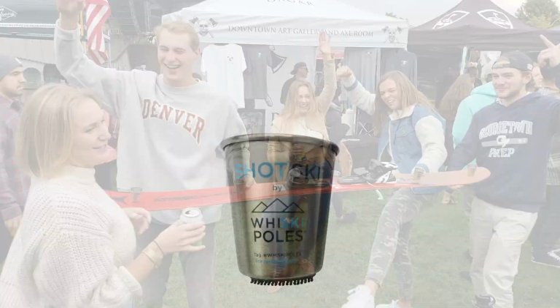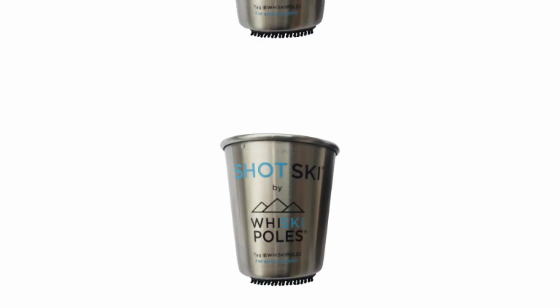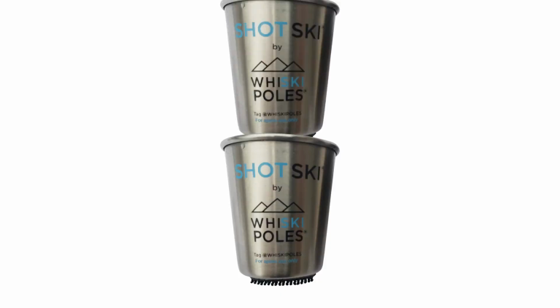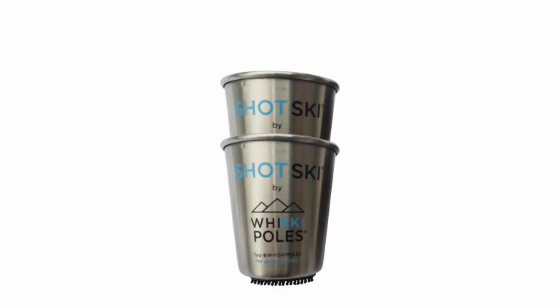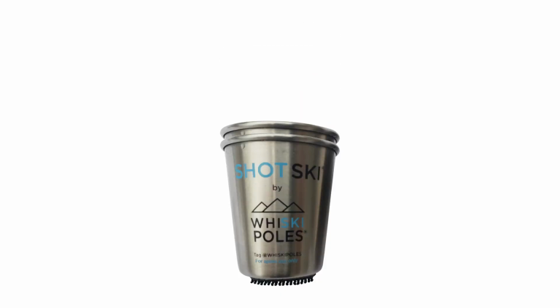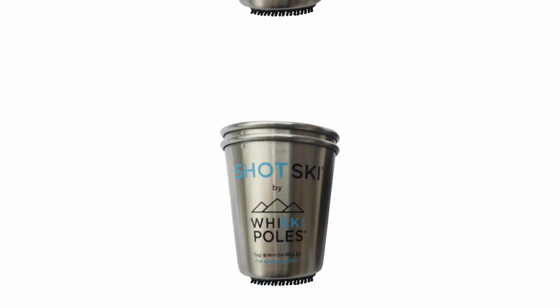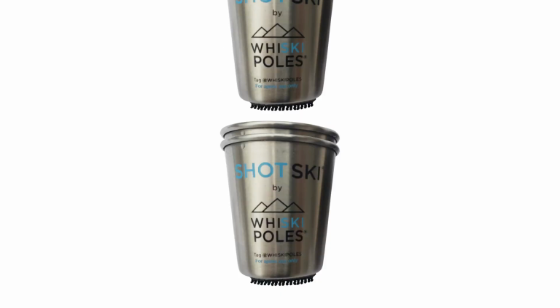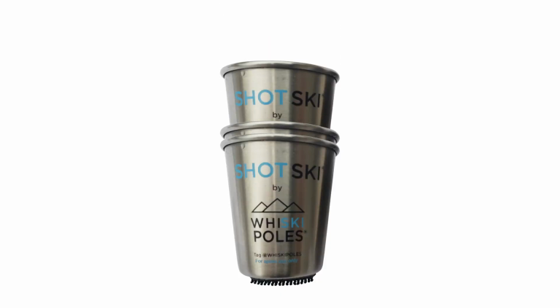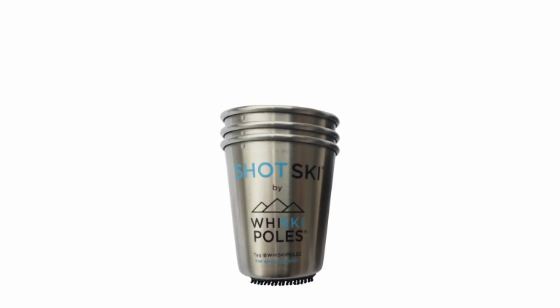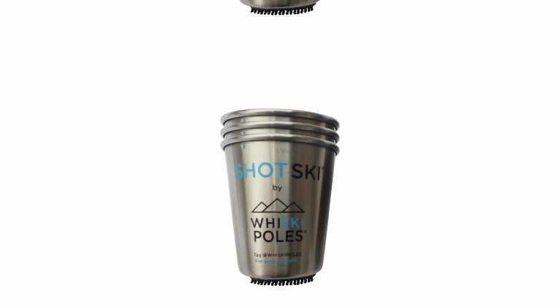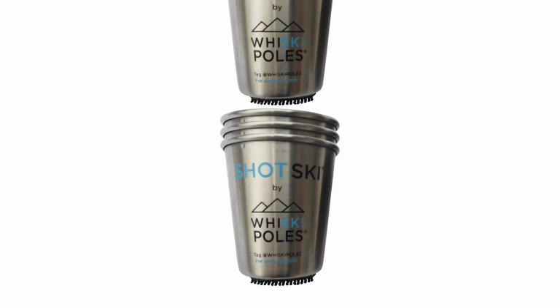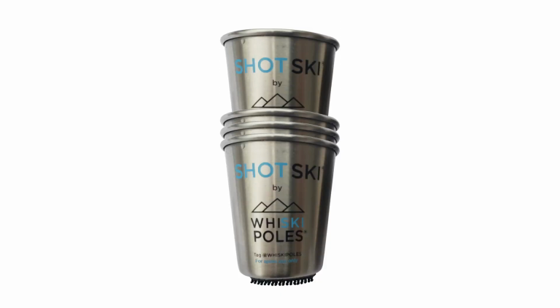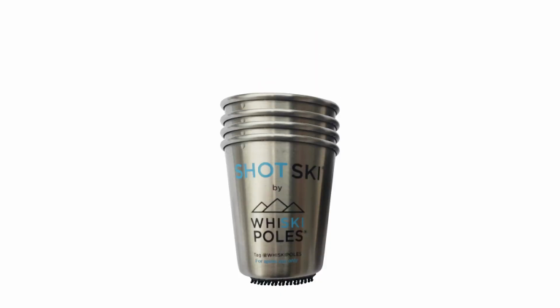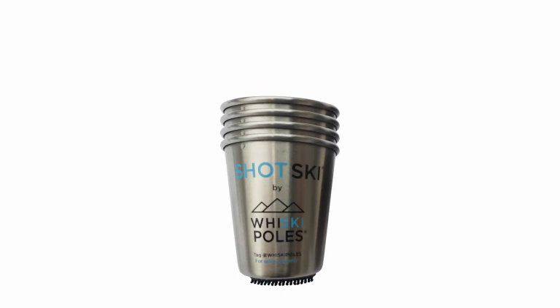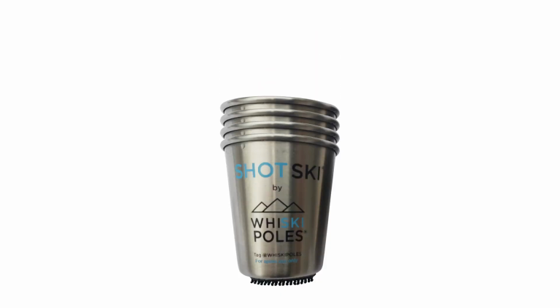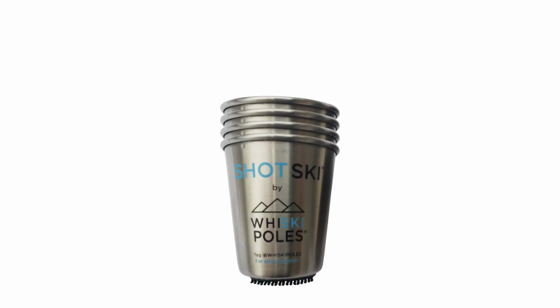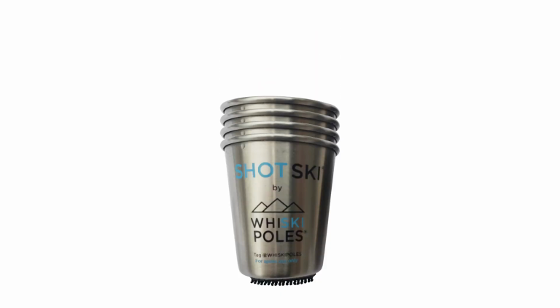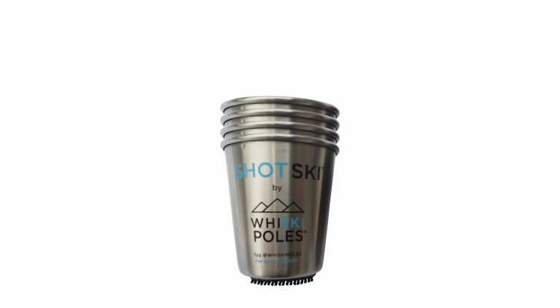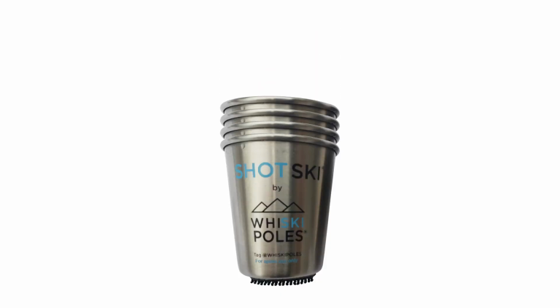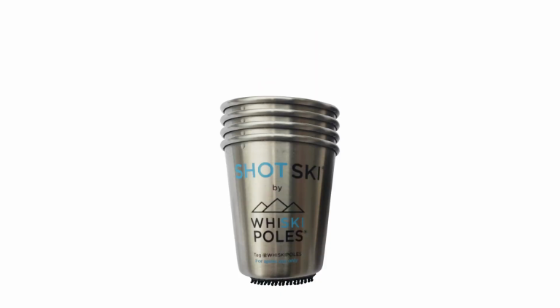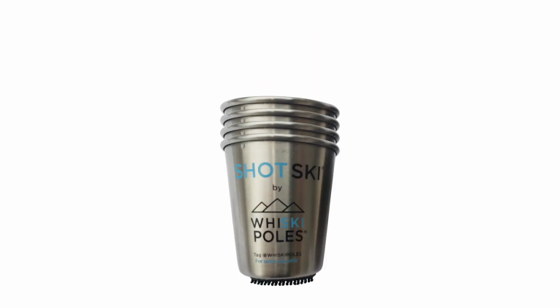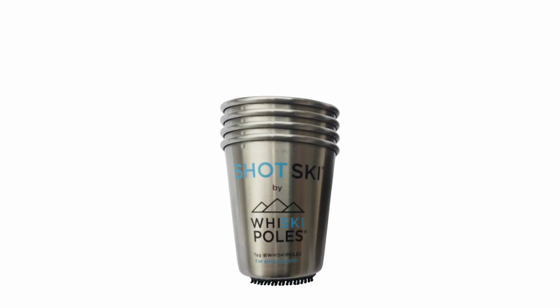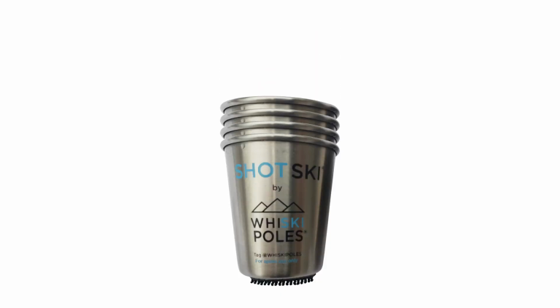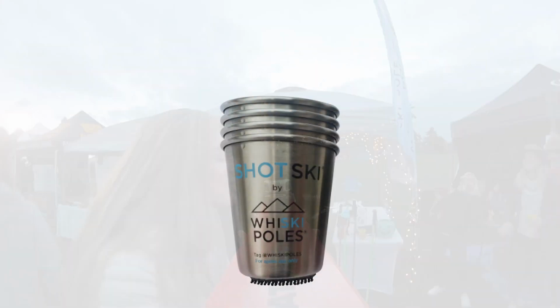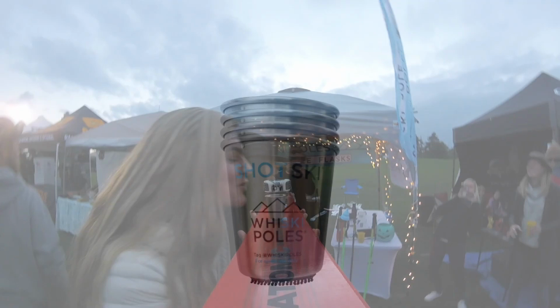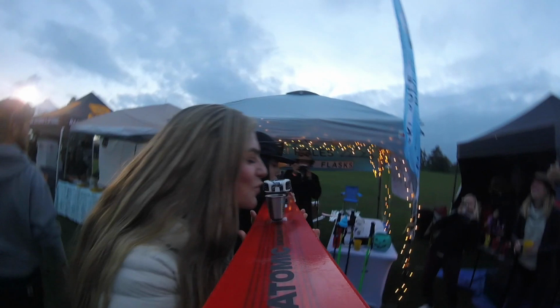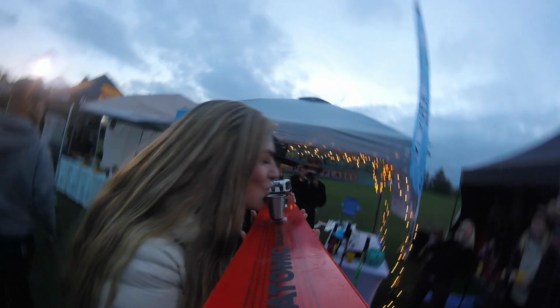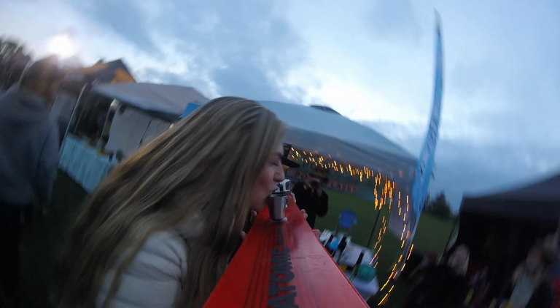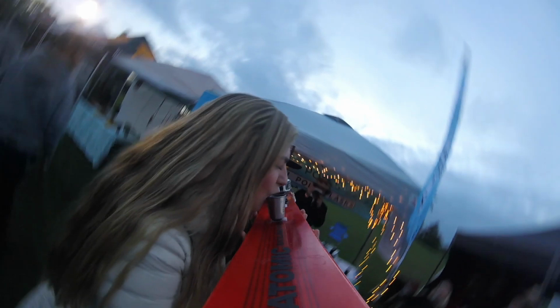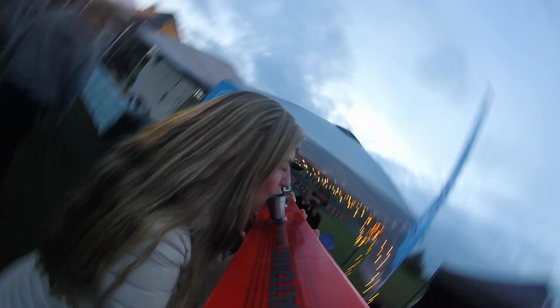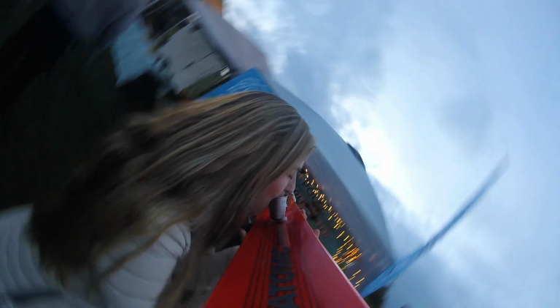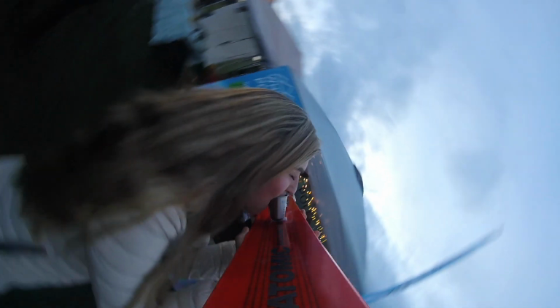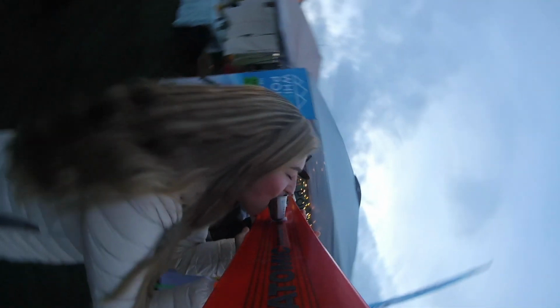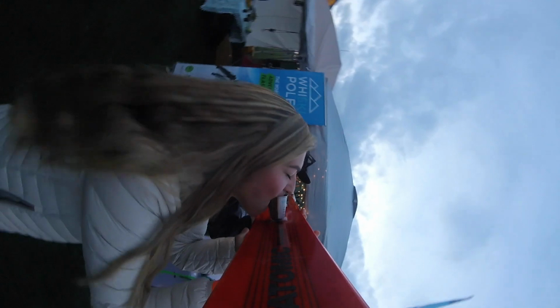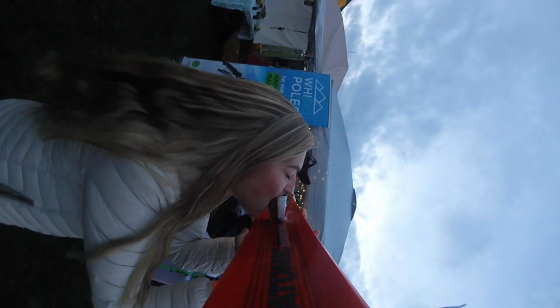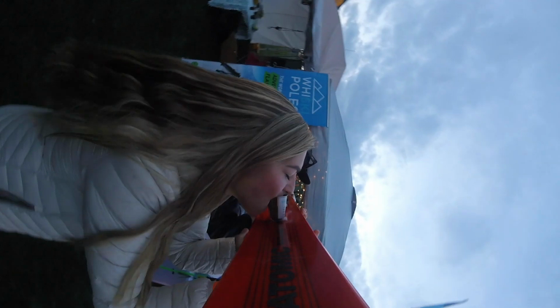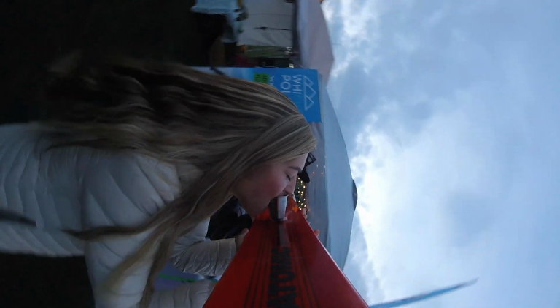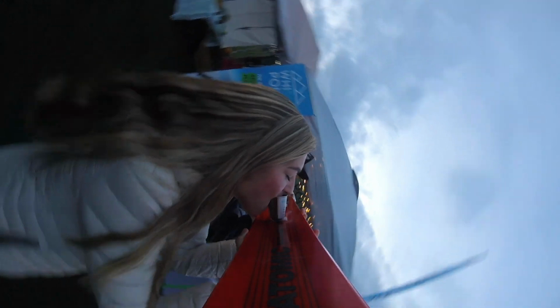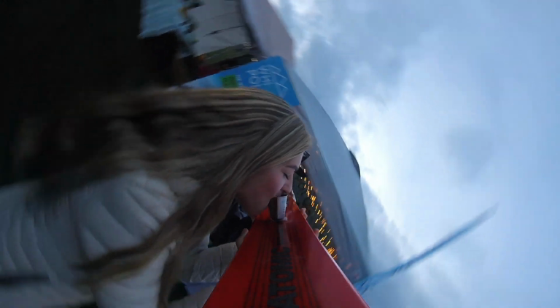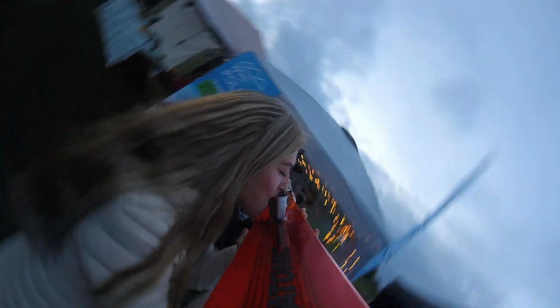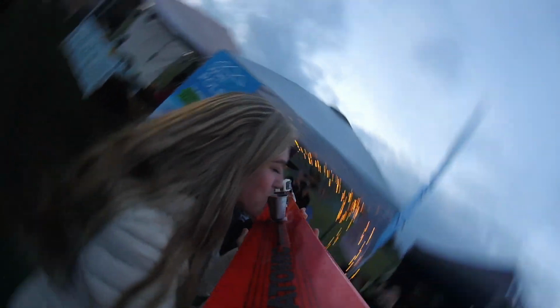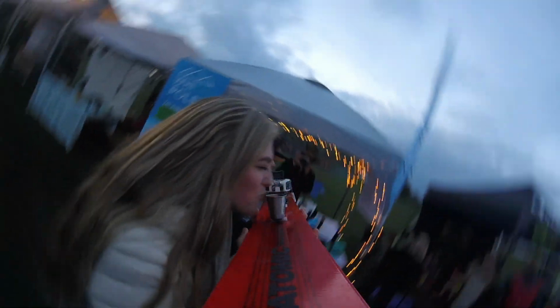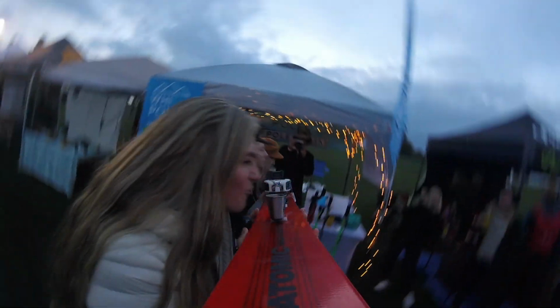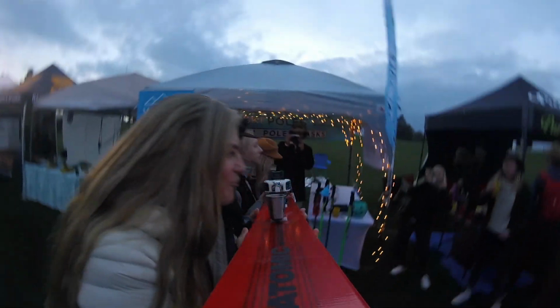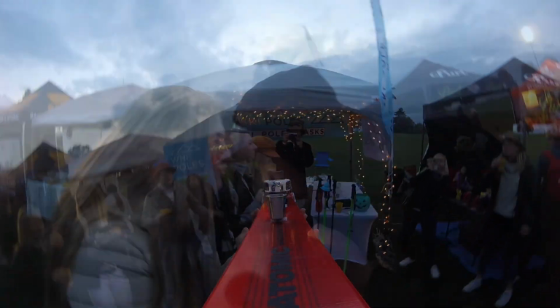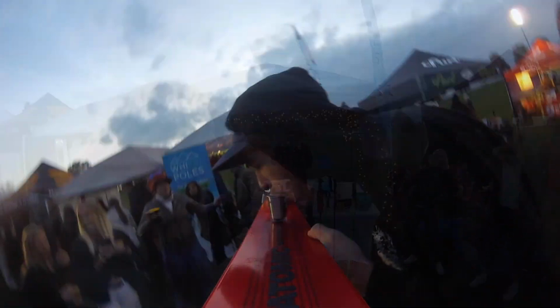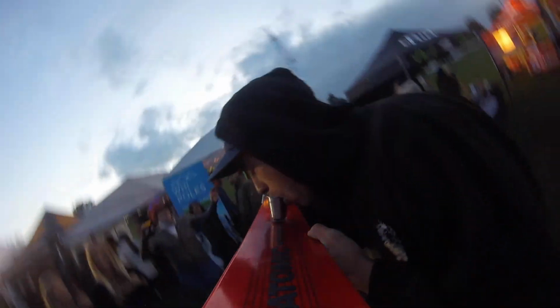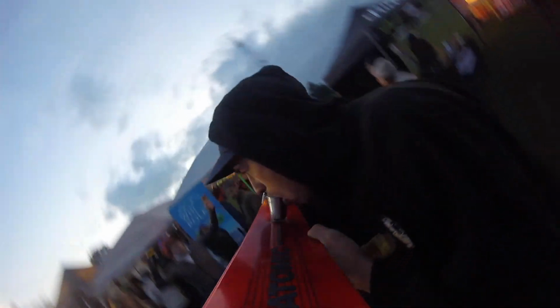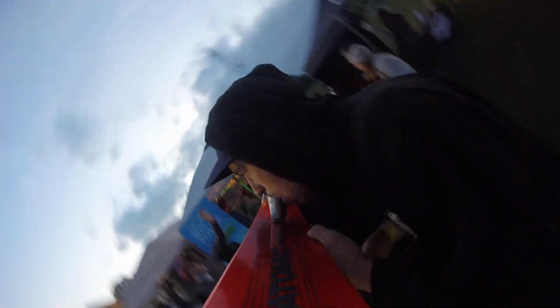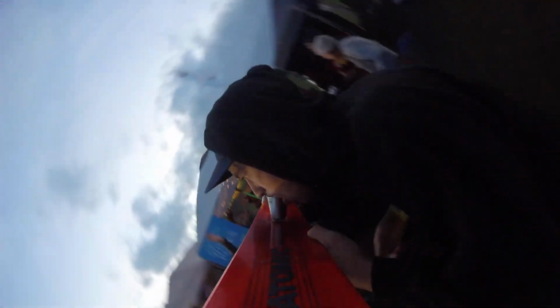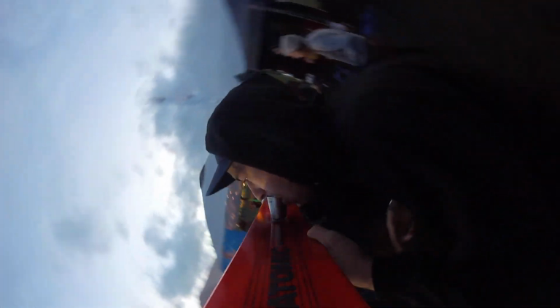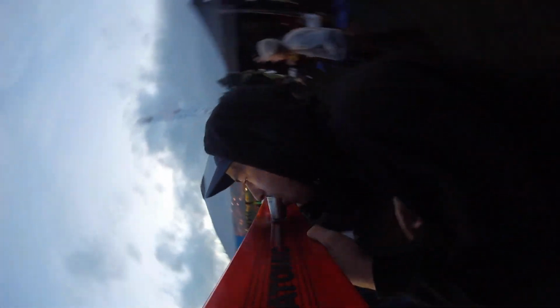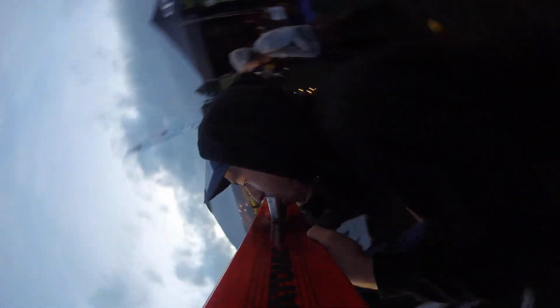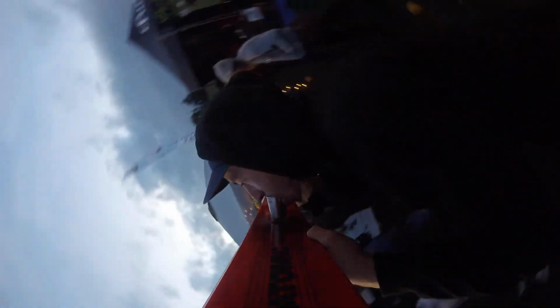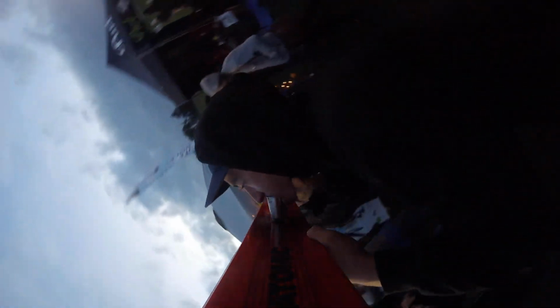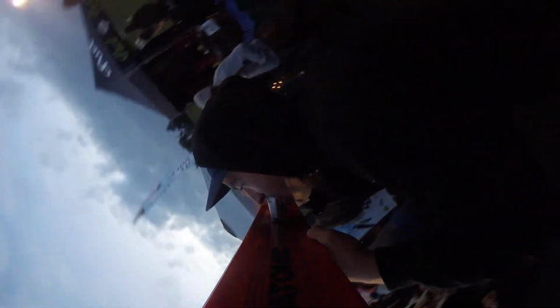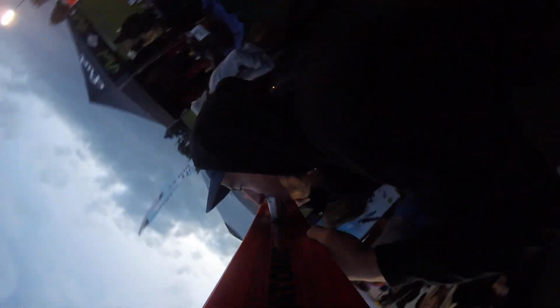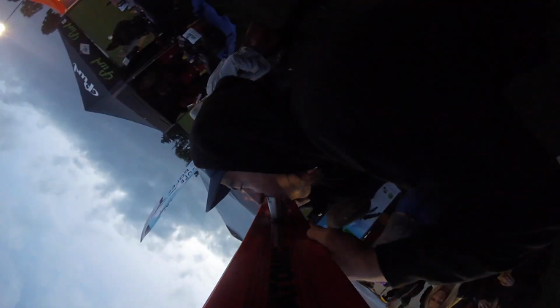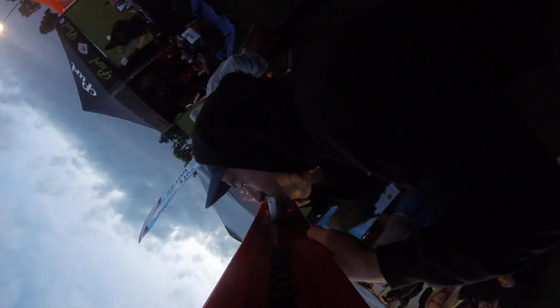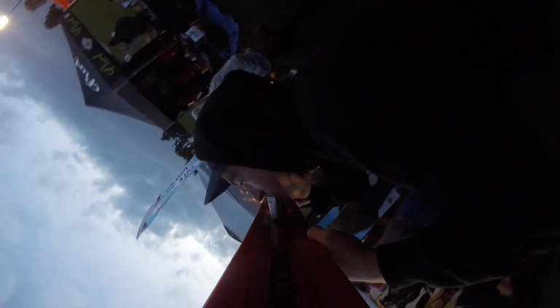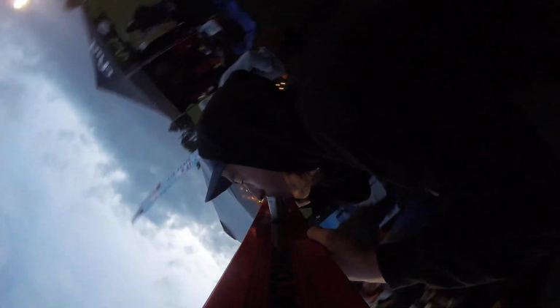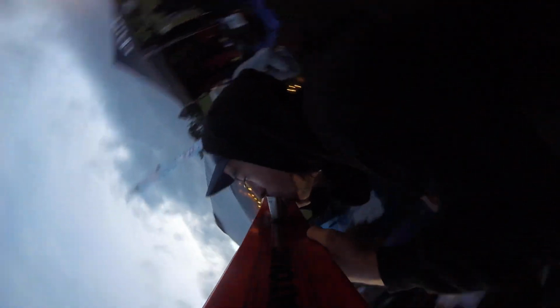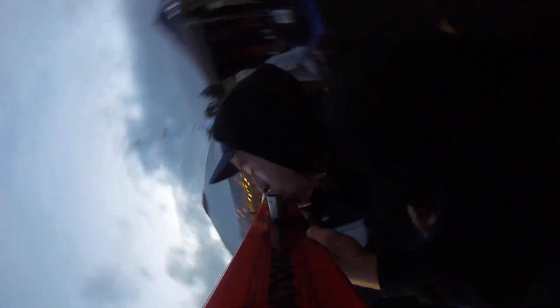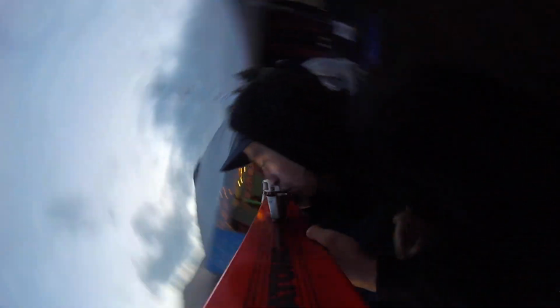Shot glasses are also stackable and made from stainless steel, so they are drop proof, shatter proof, dishwasher proof, and pretty much party proof.